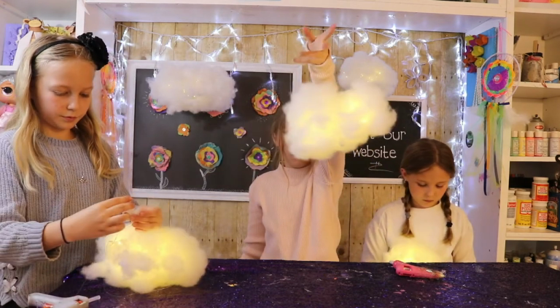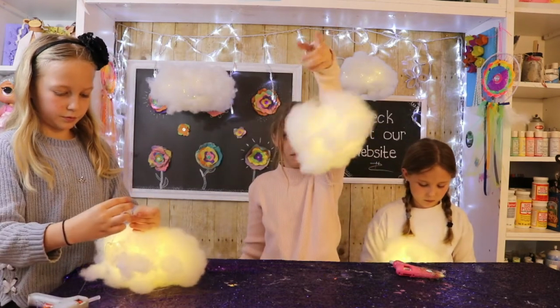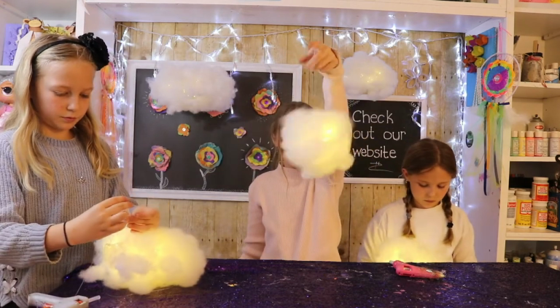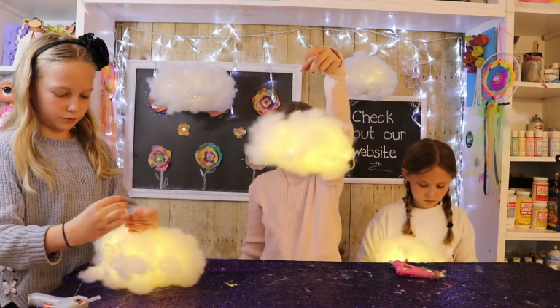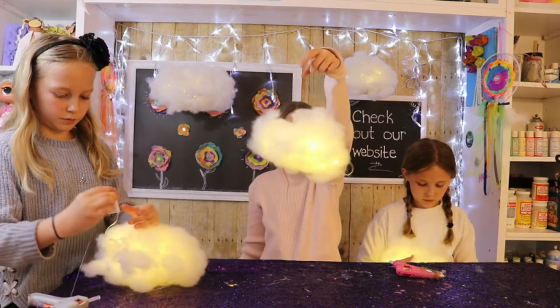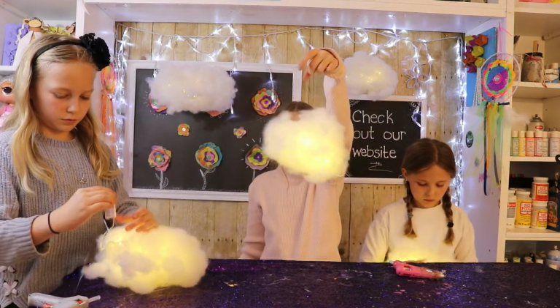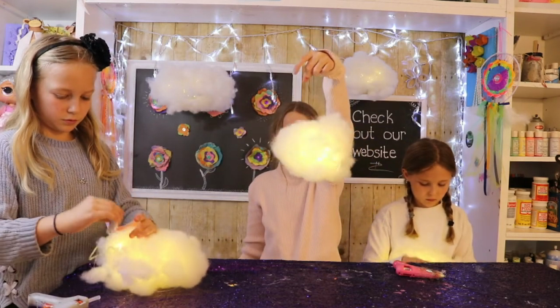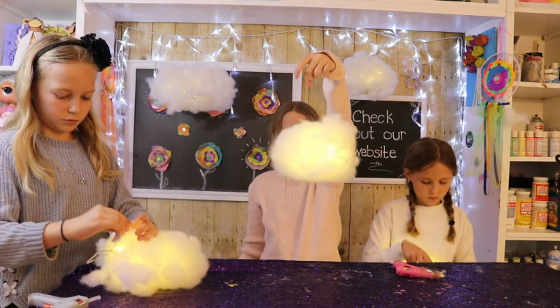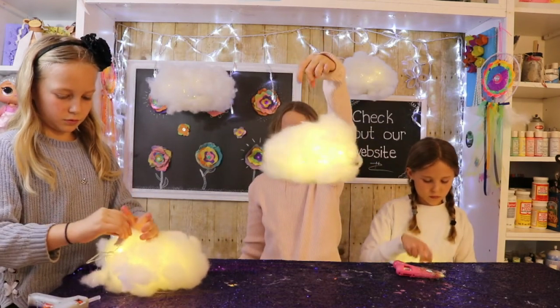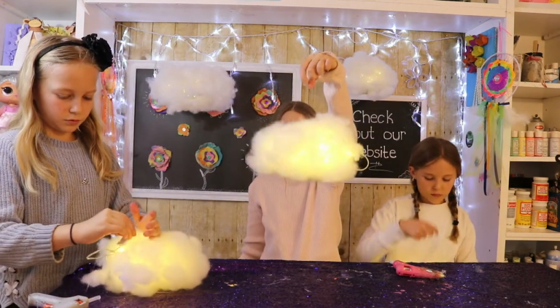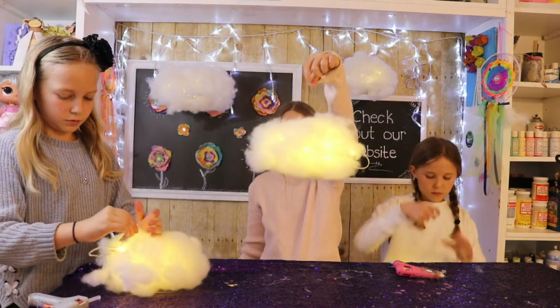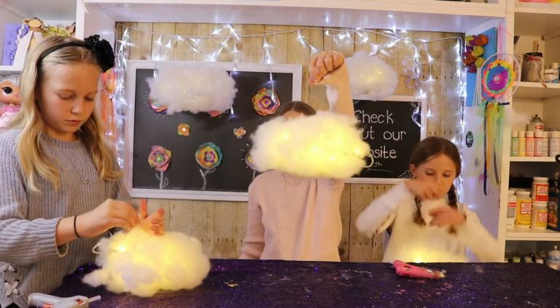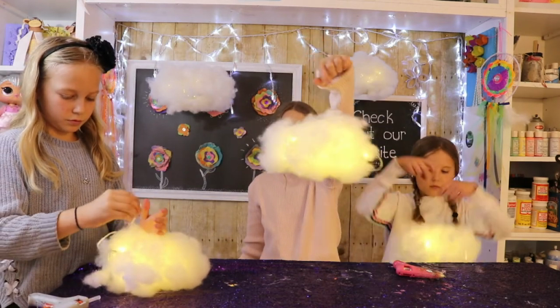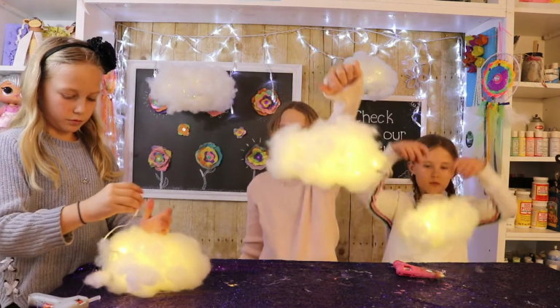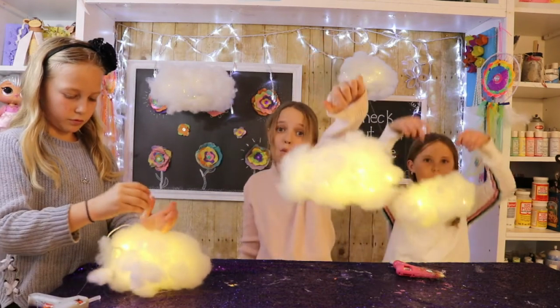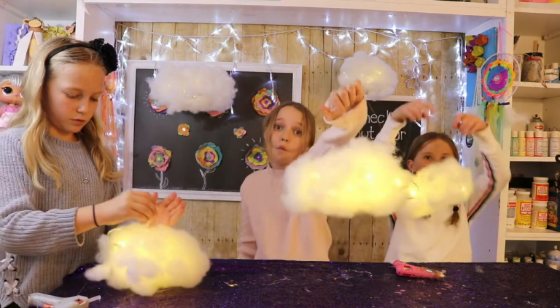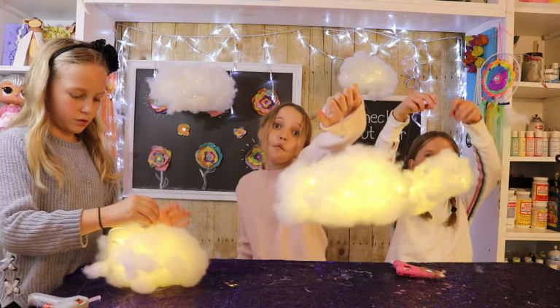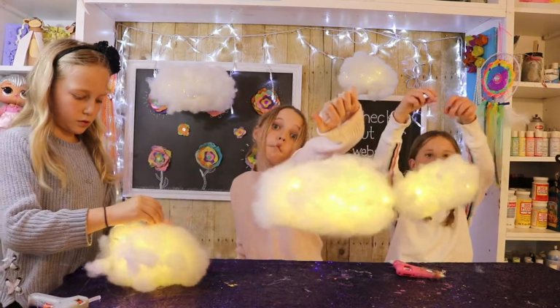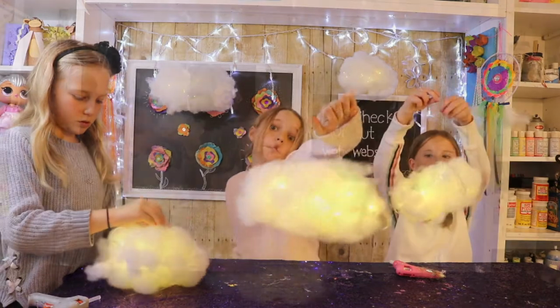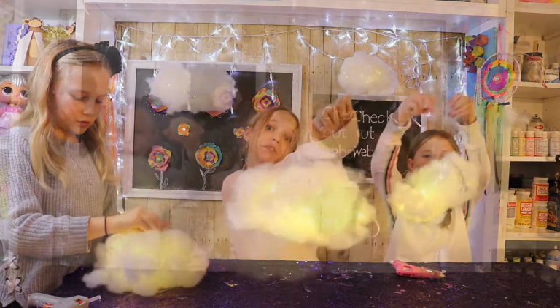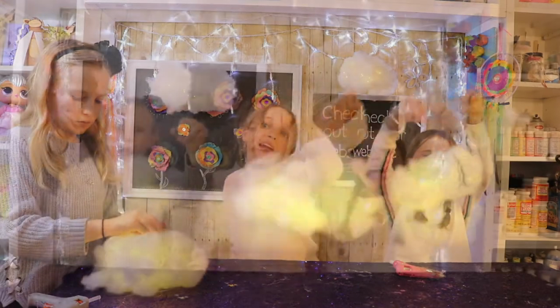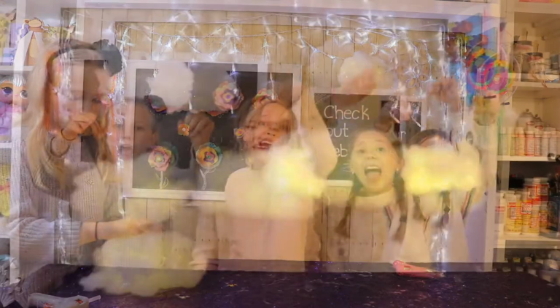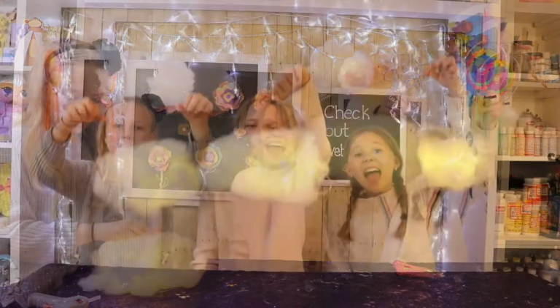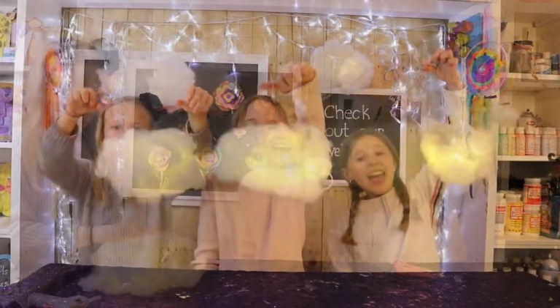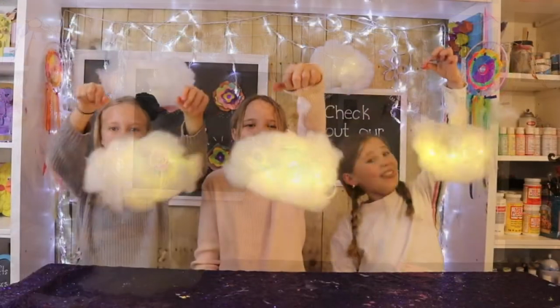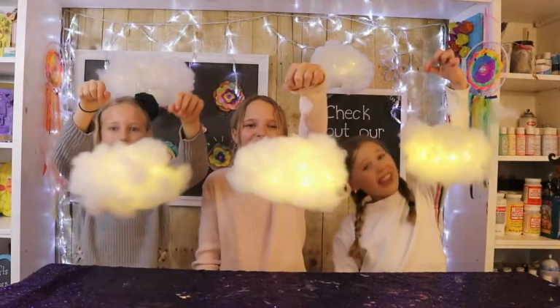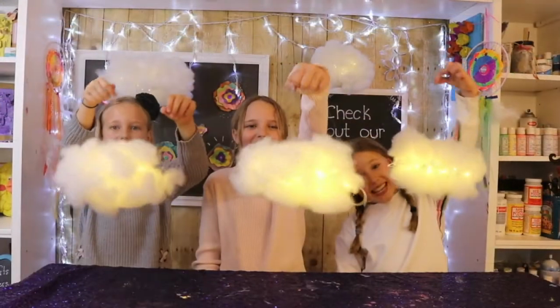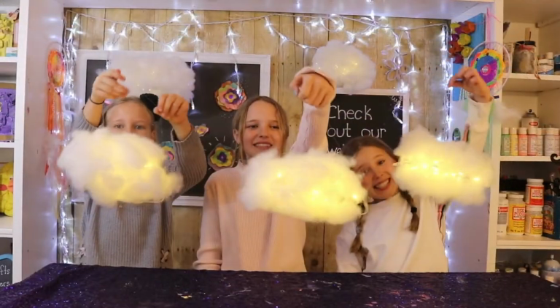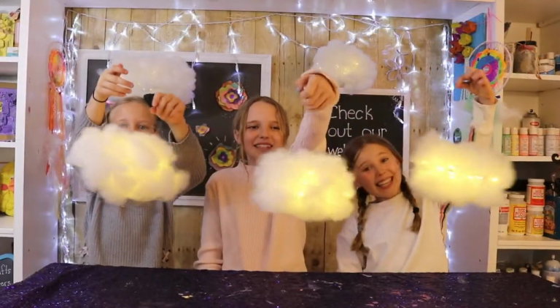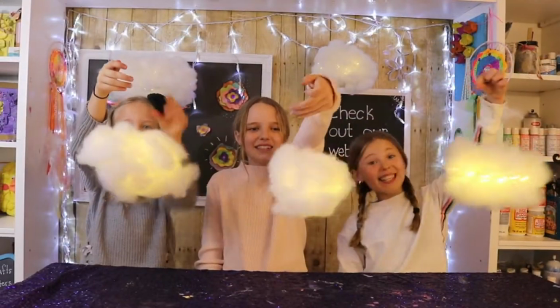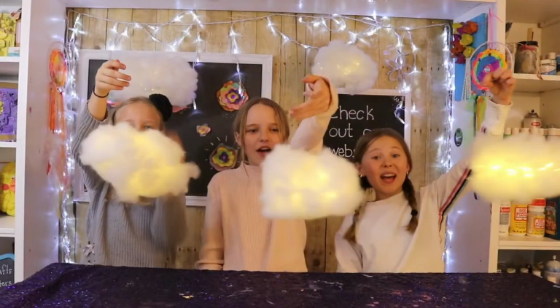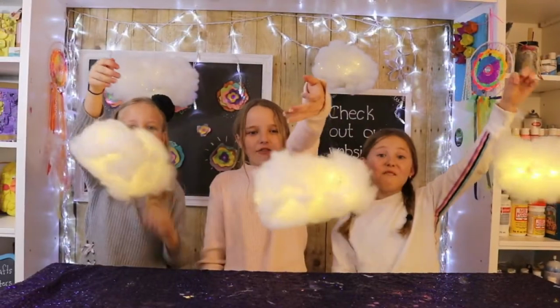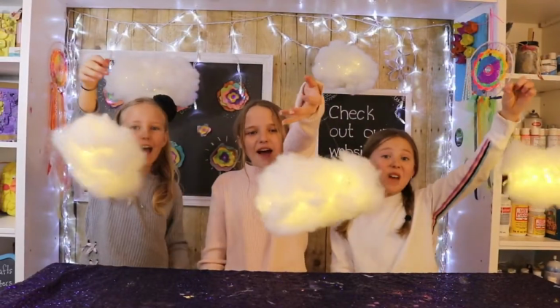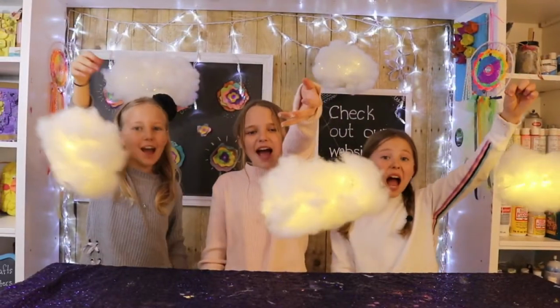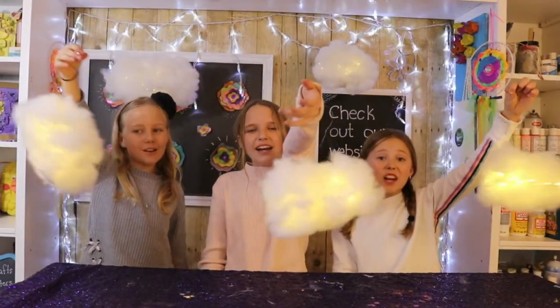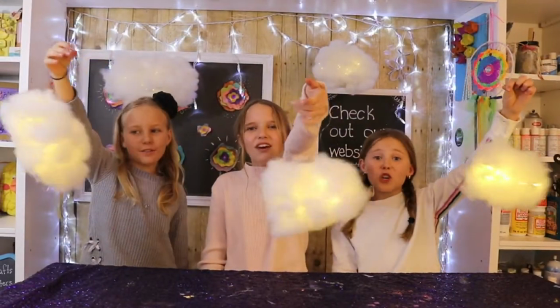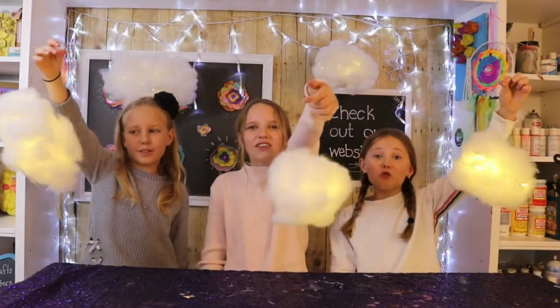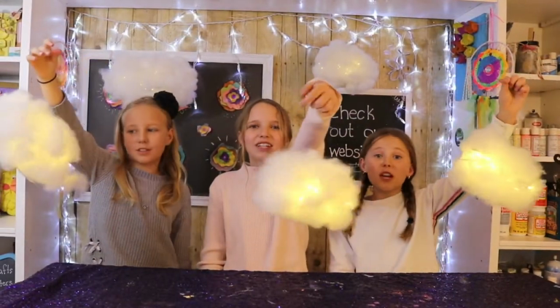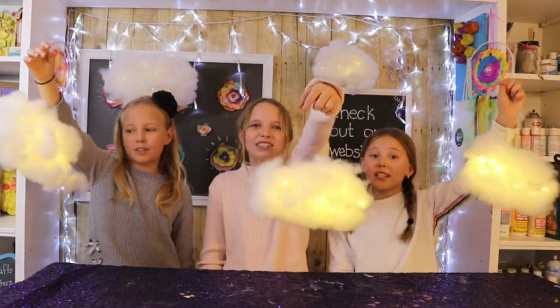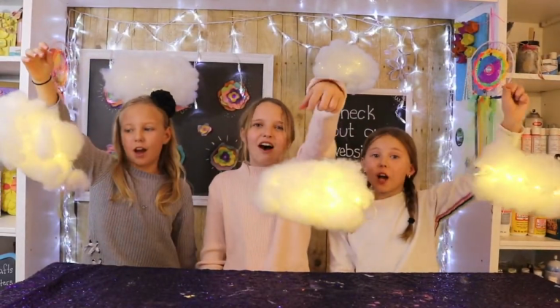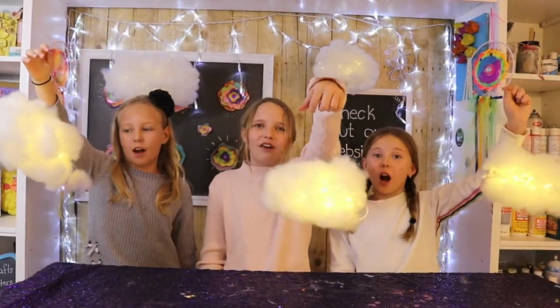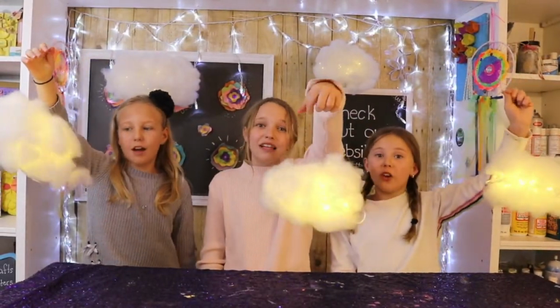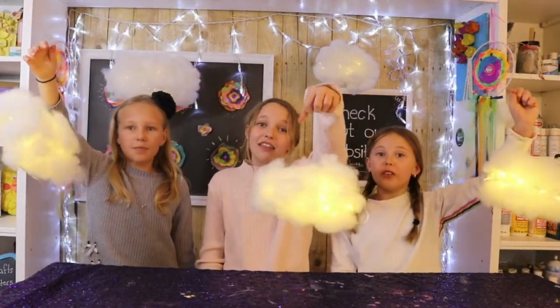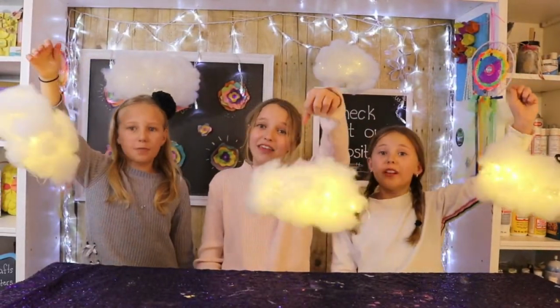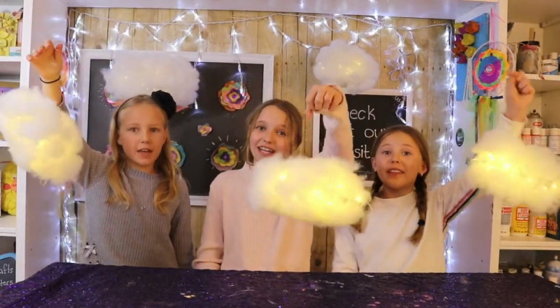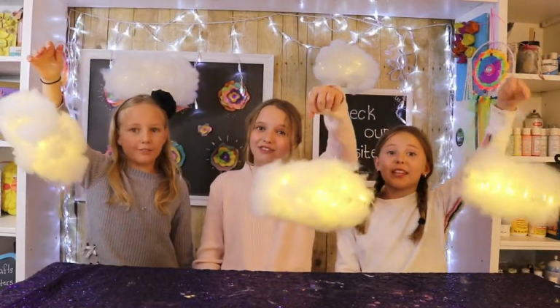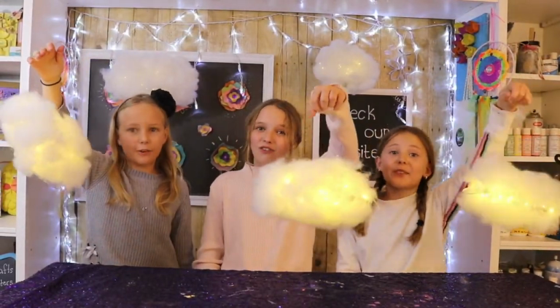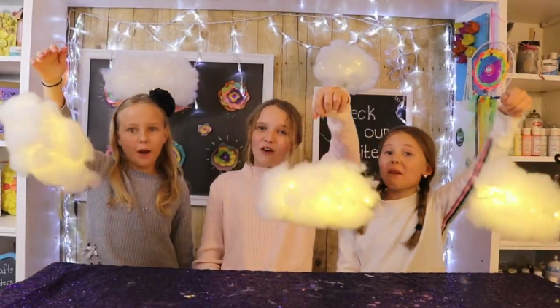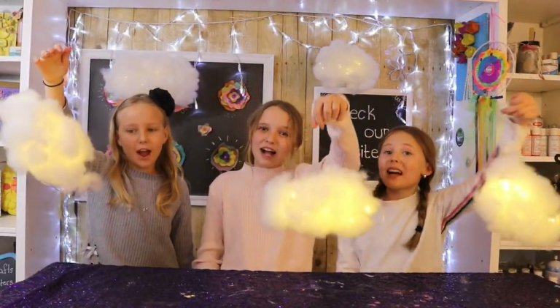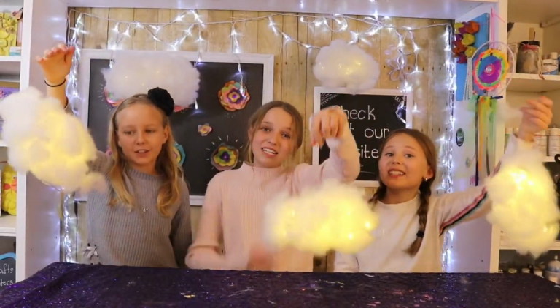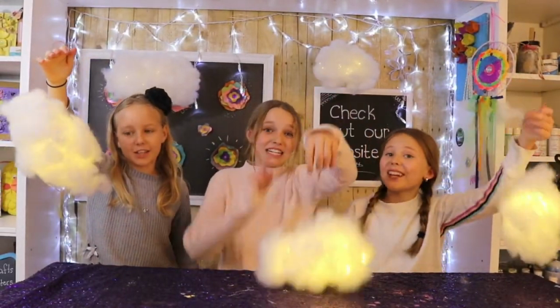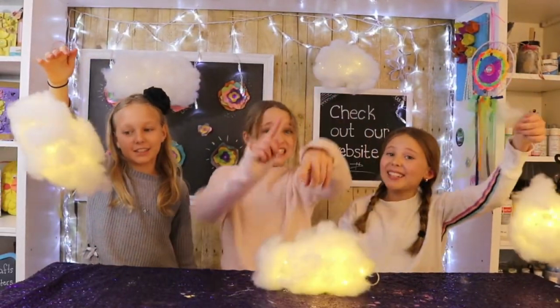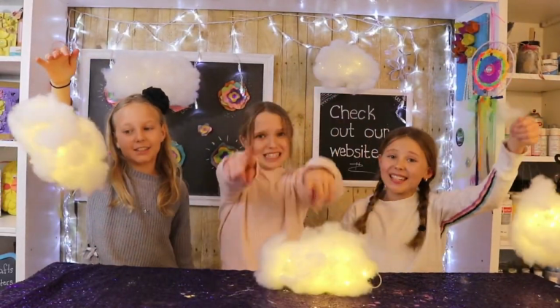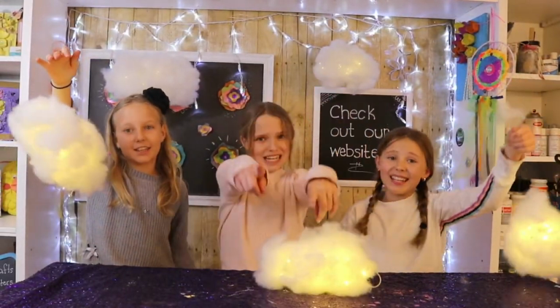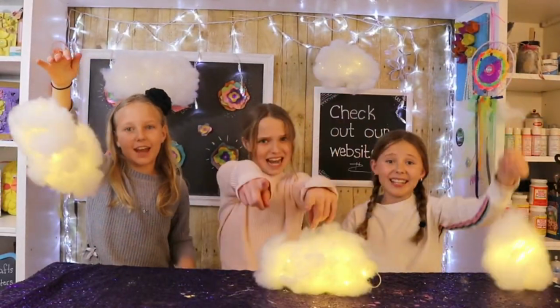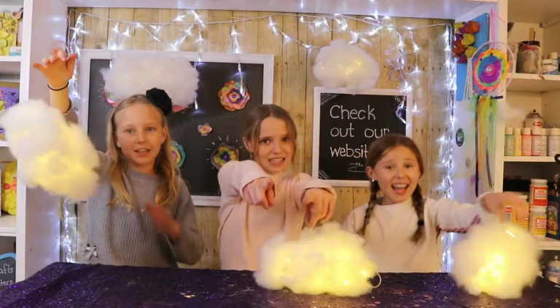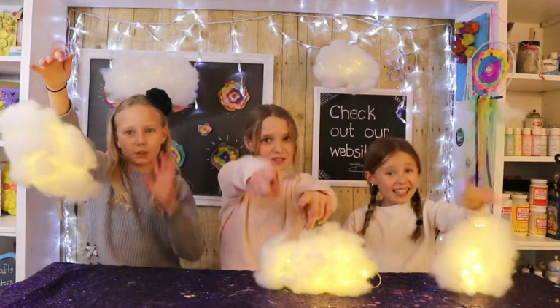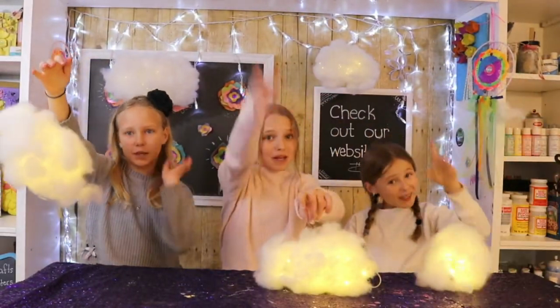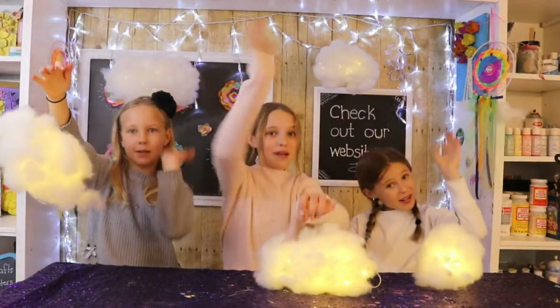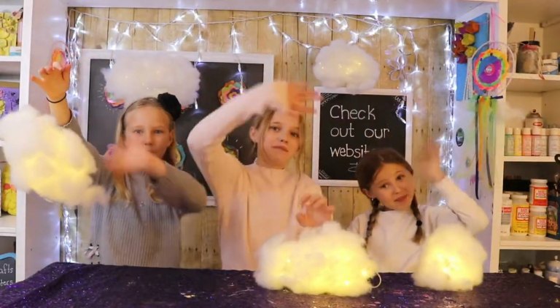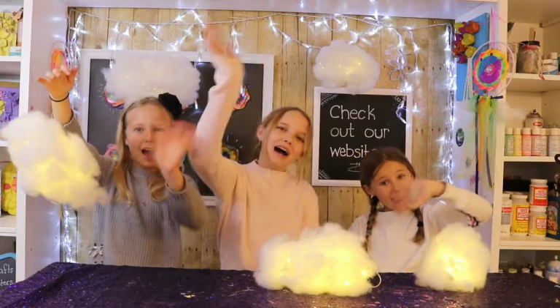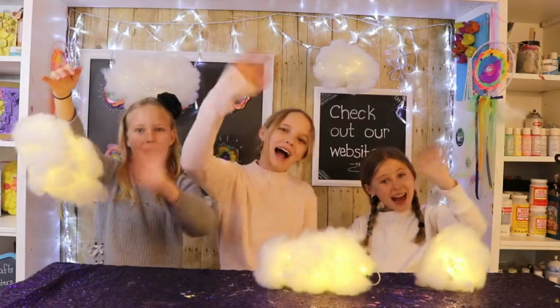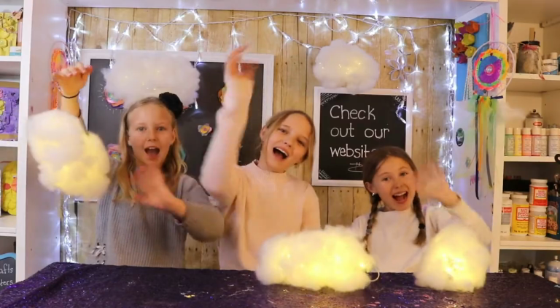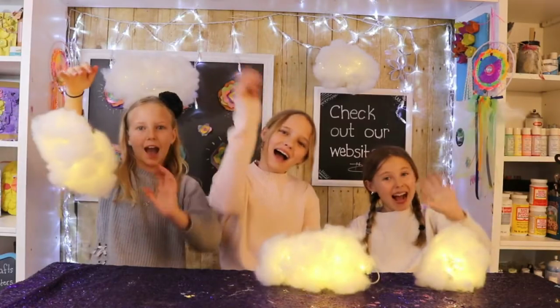So cute! And this is the final result. Thanks for watching. See you next week. Bye!